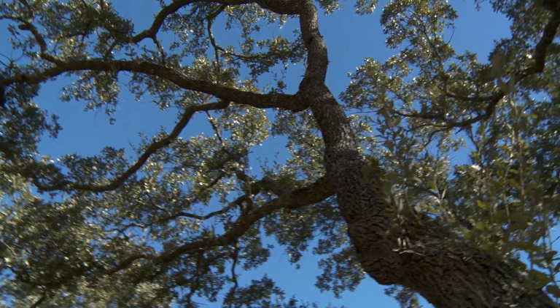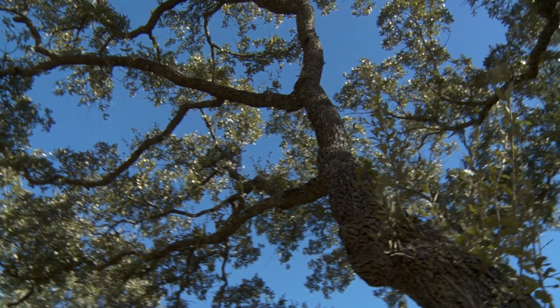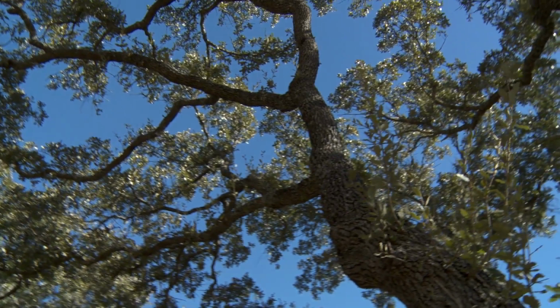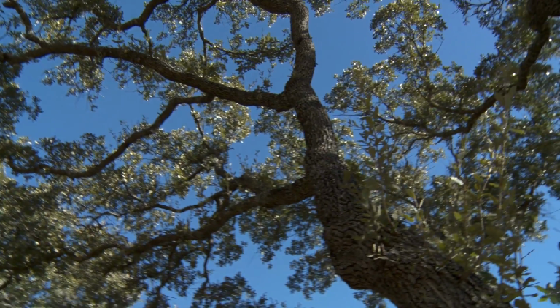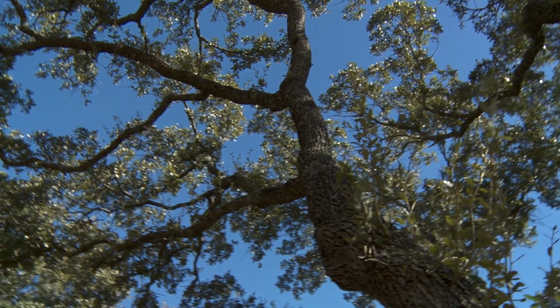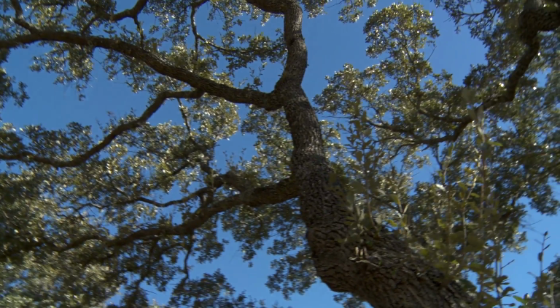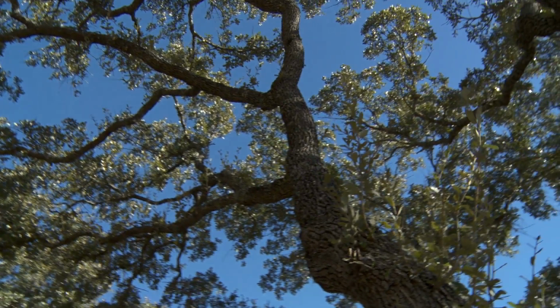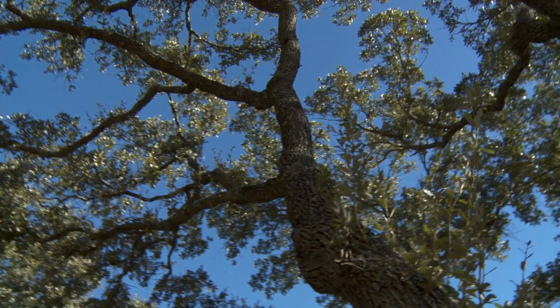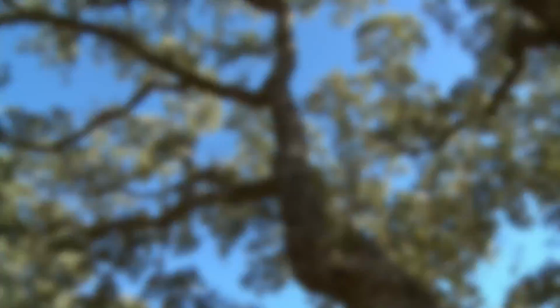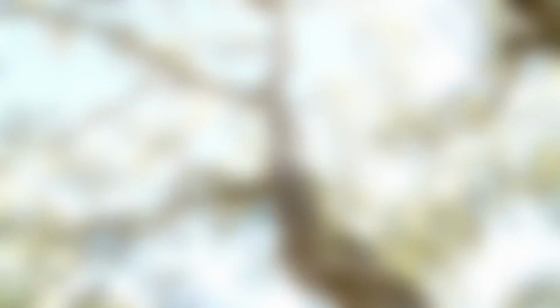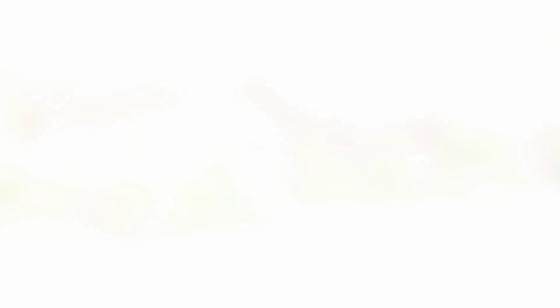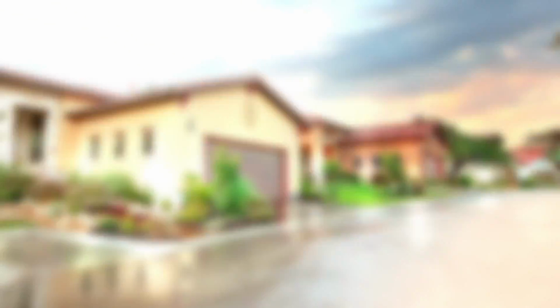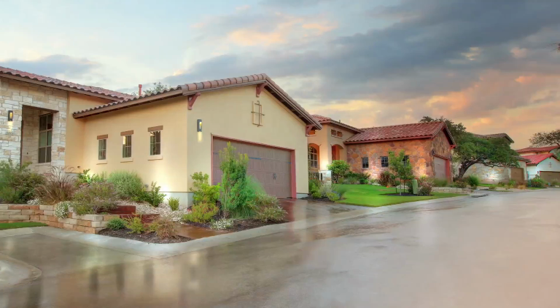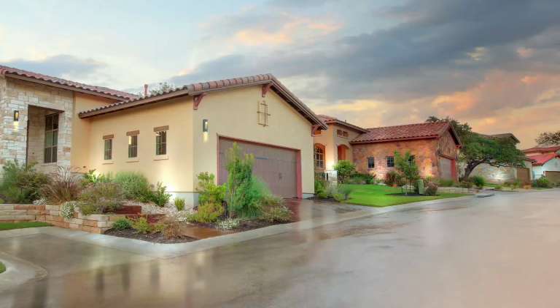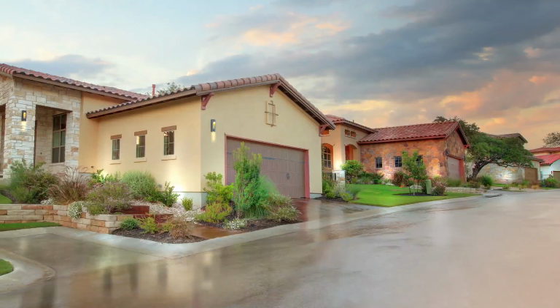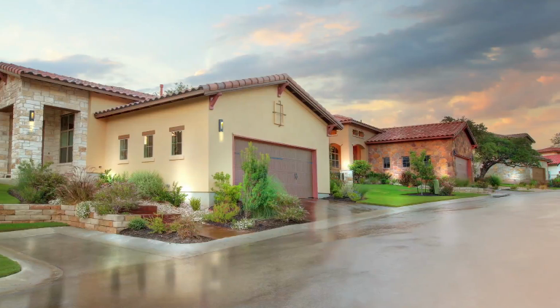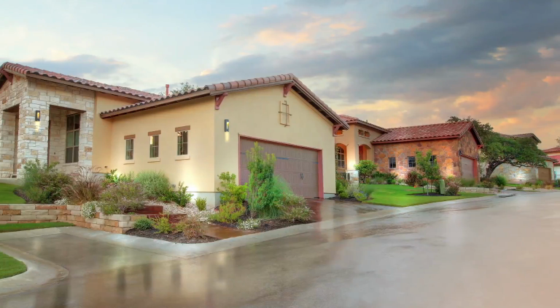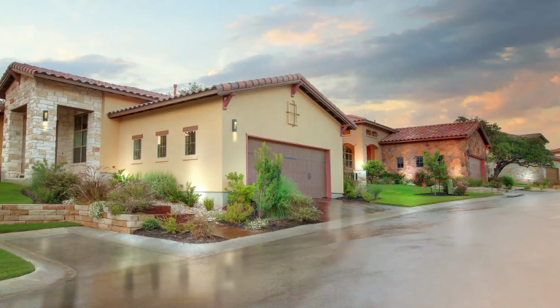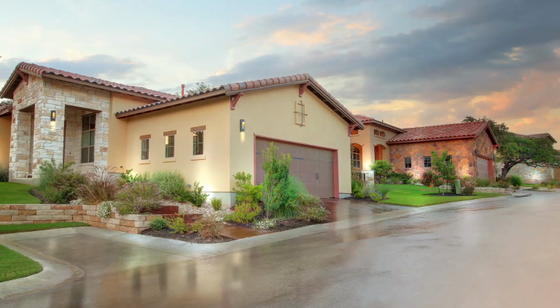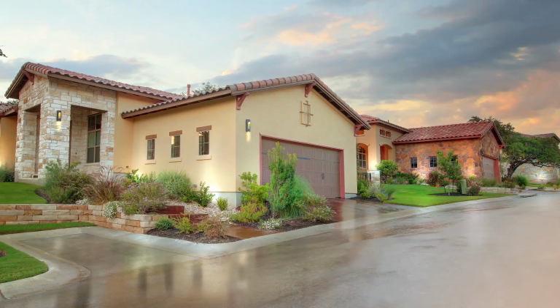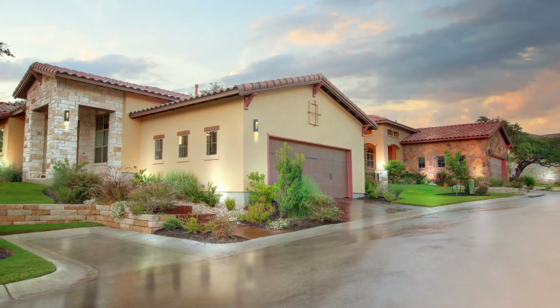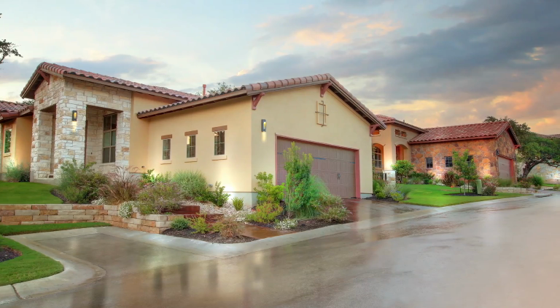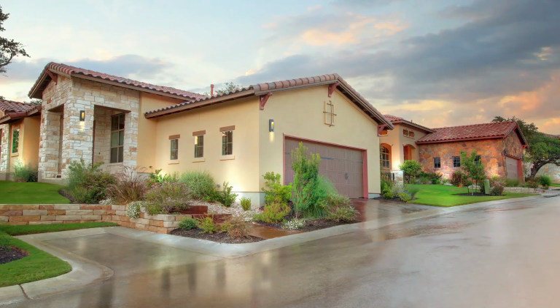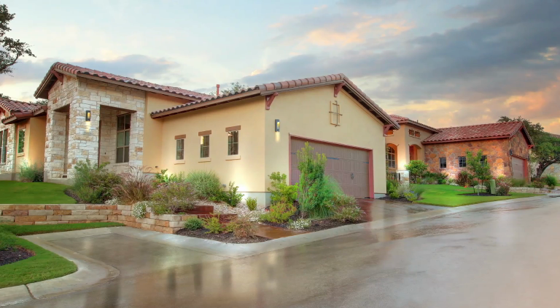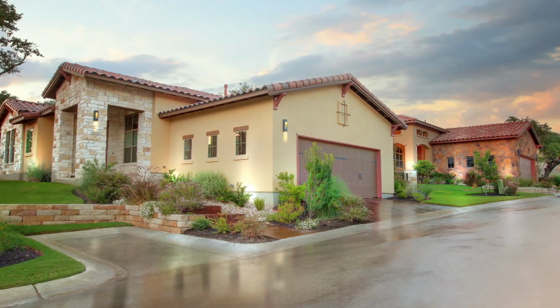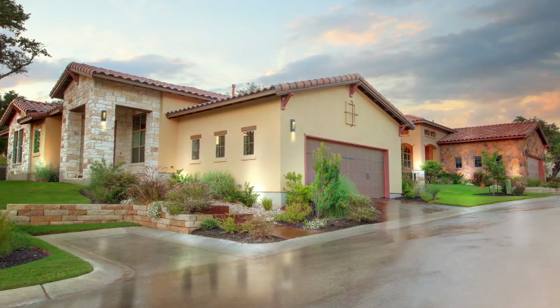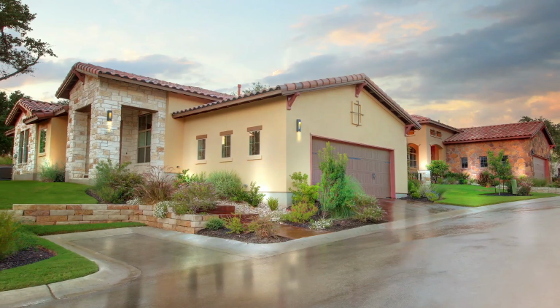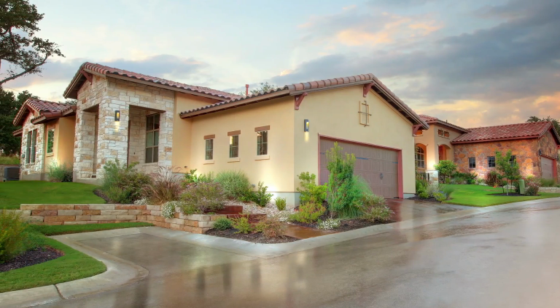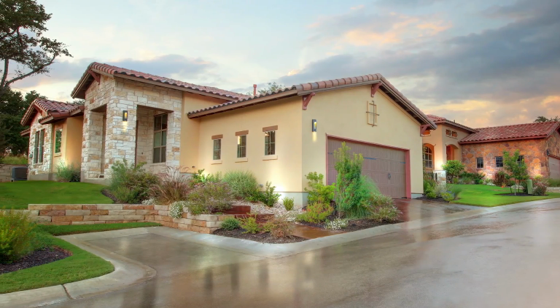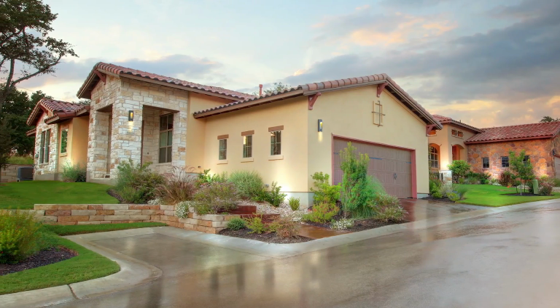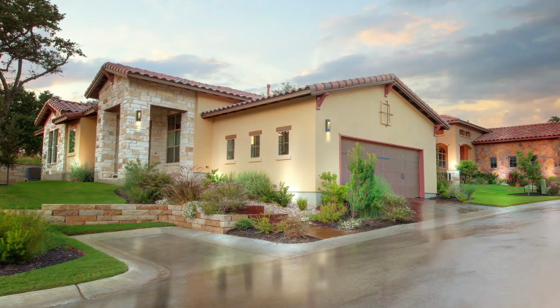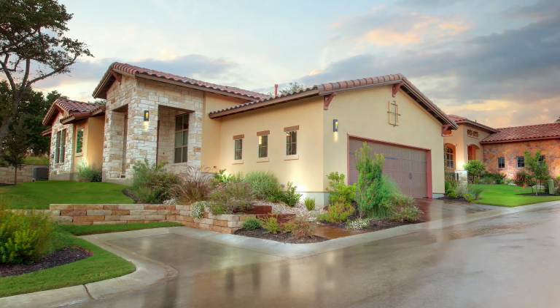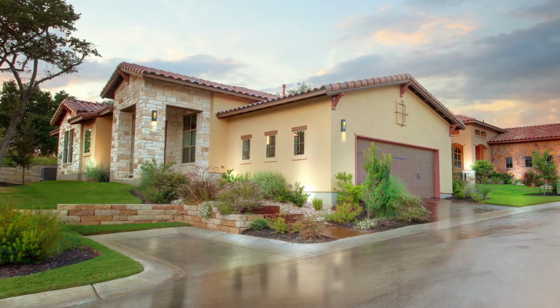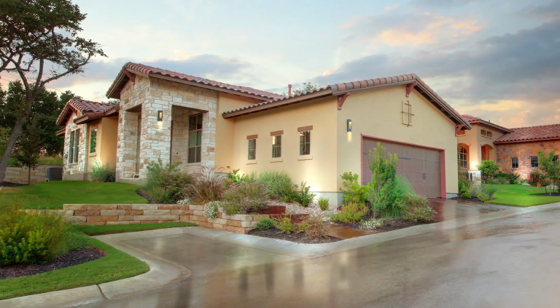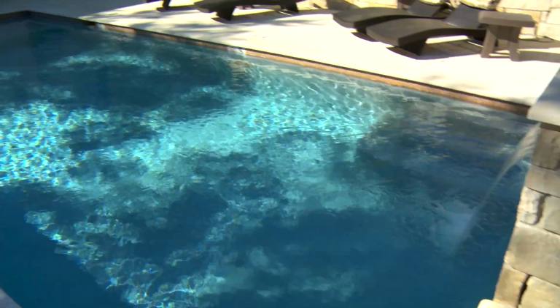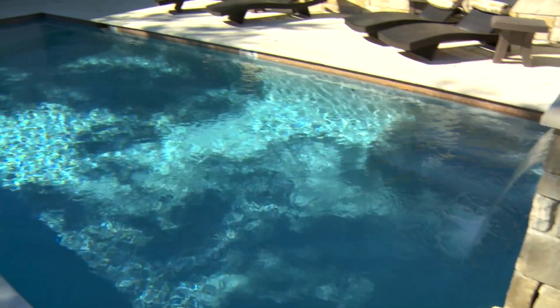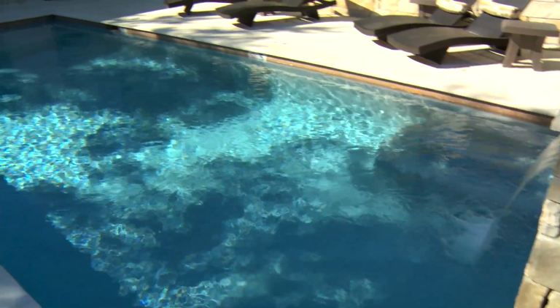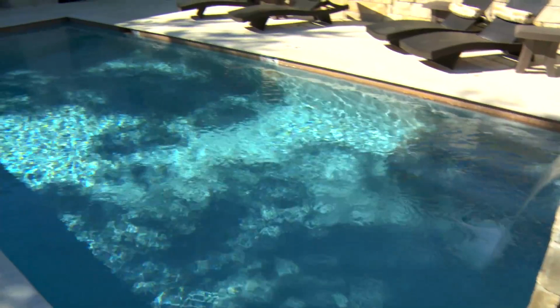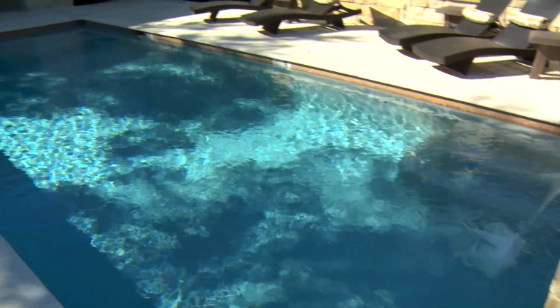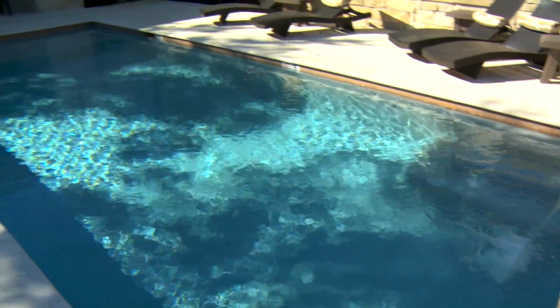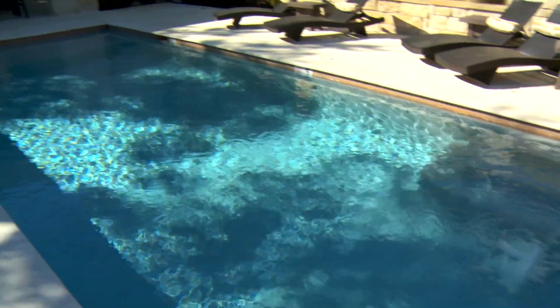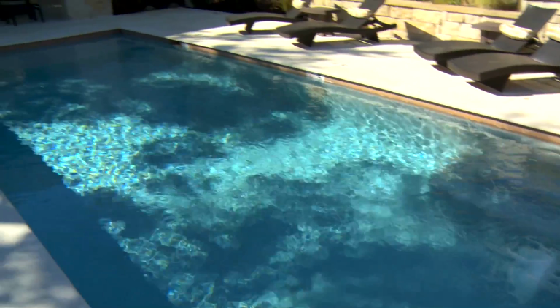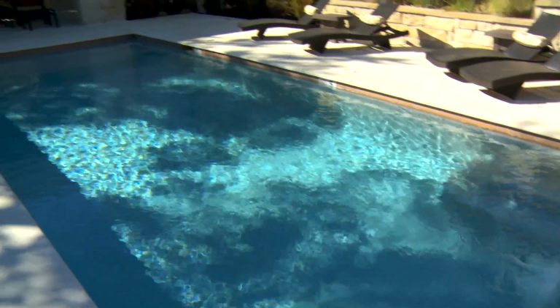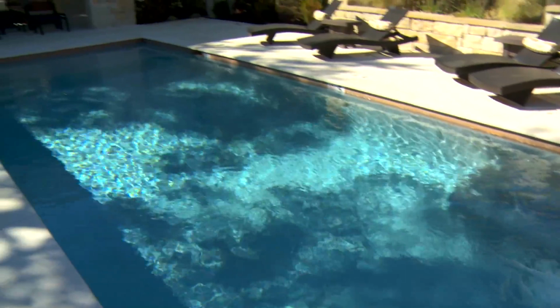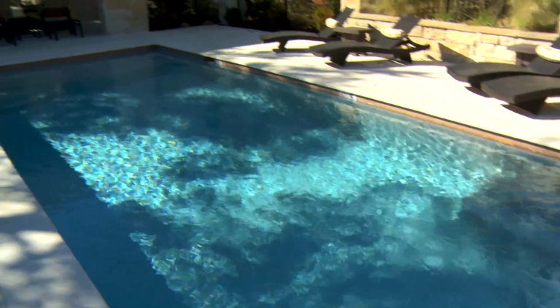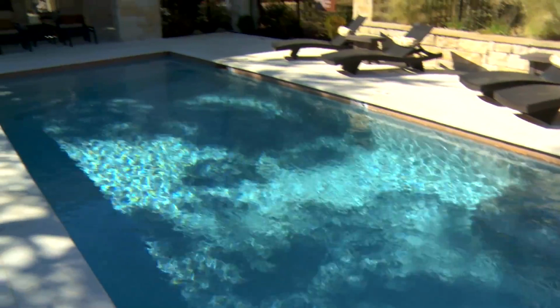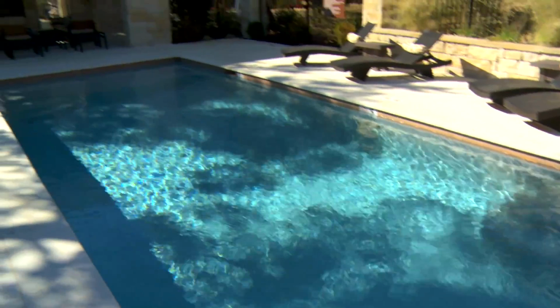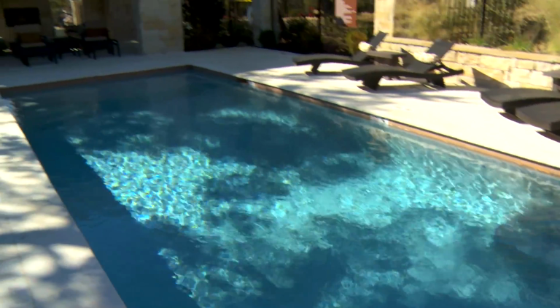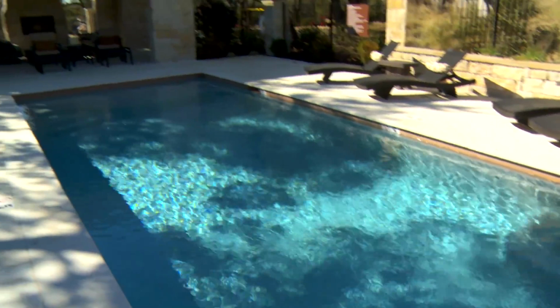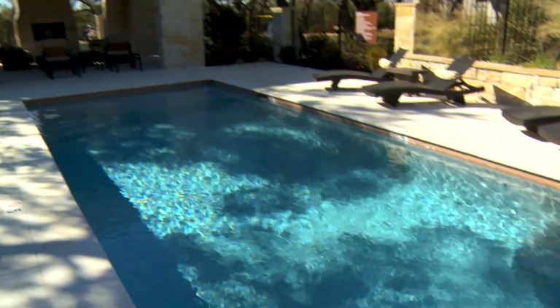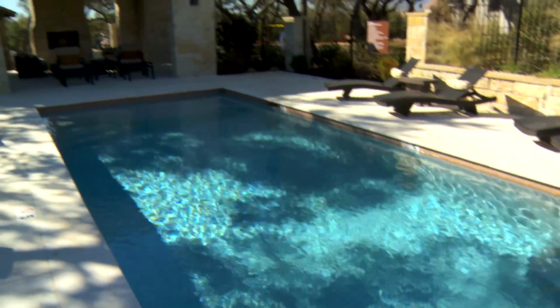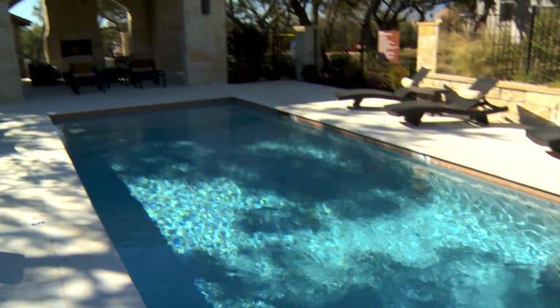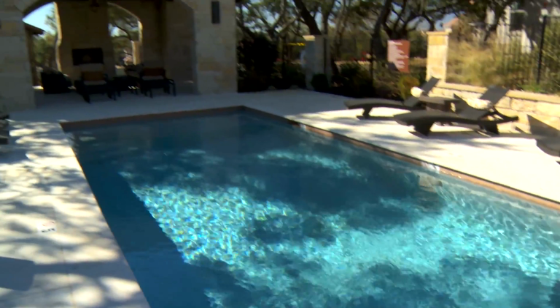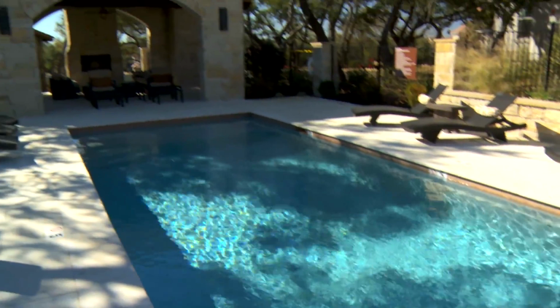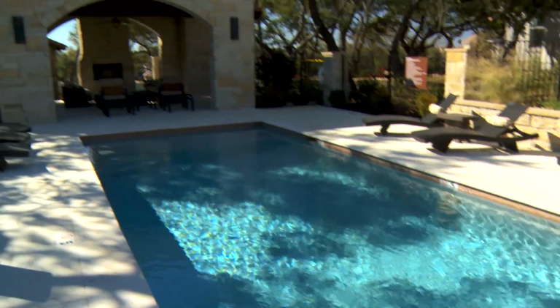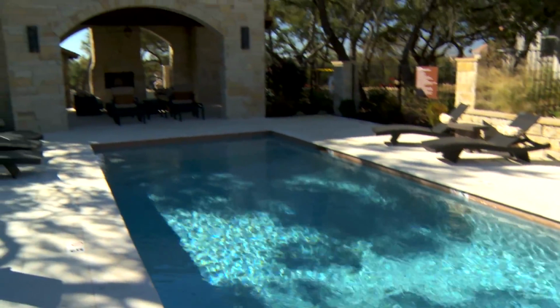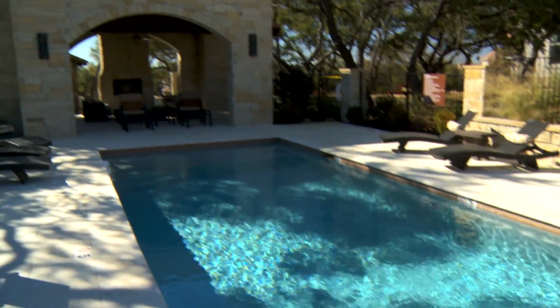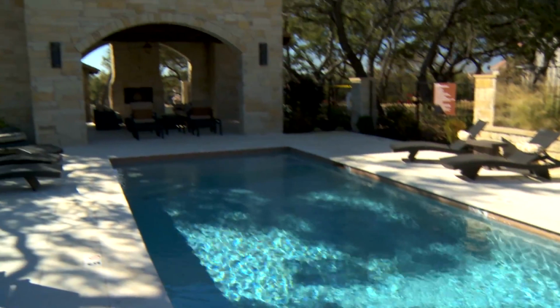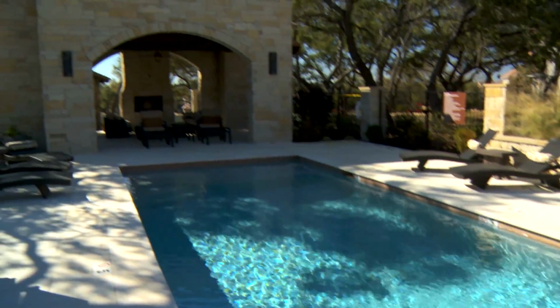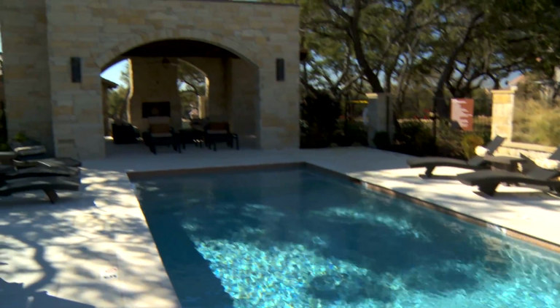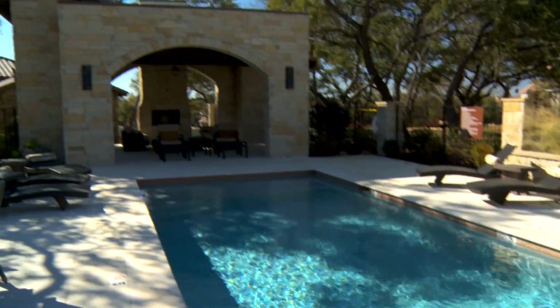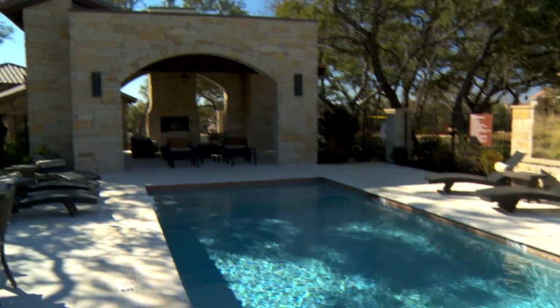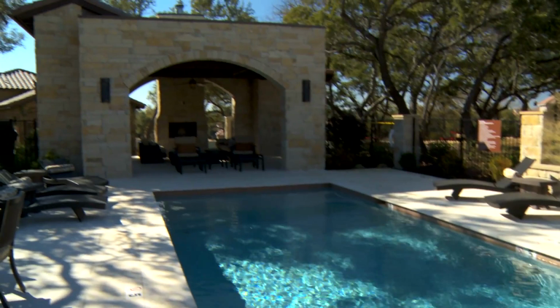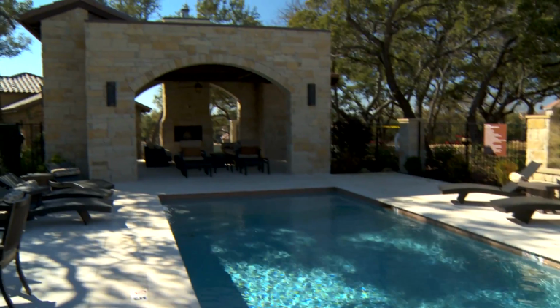In addition to some great Tuscan style homes with stucco, stone, and barrel tile roofs, there's creek beds, woods, and this beautiful pool and cabana area.